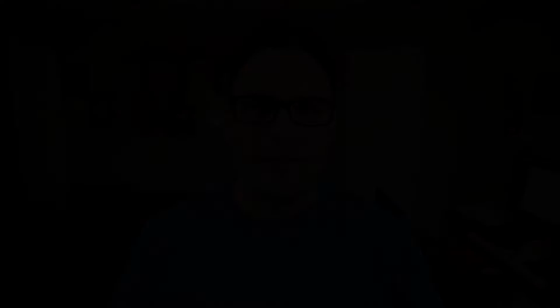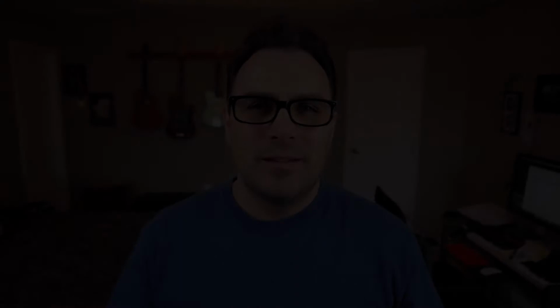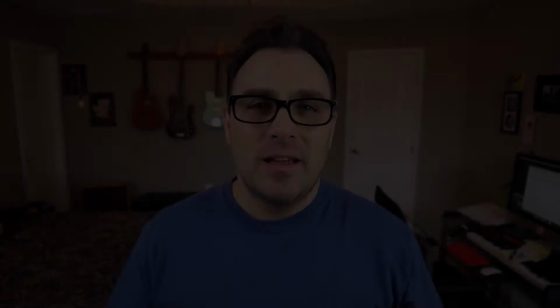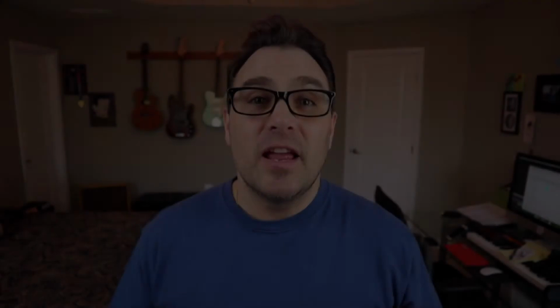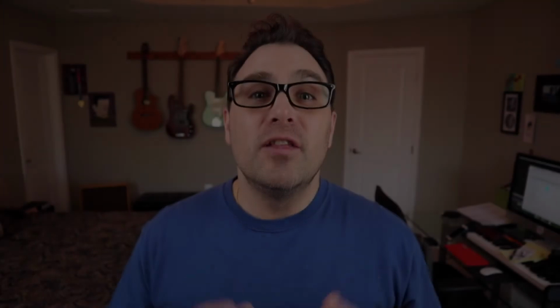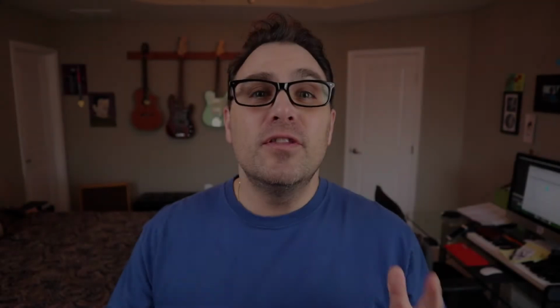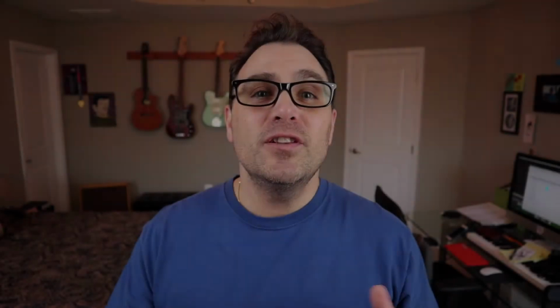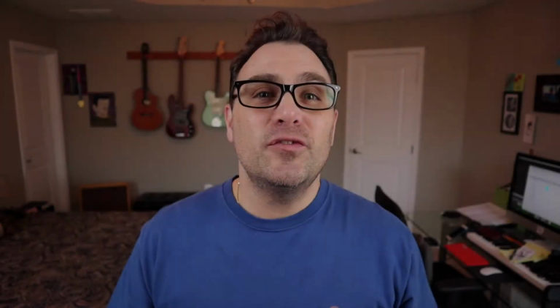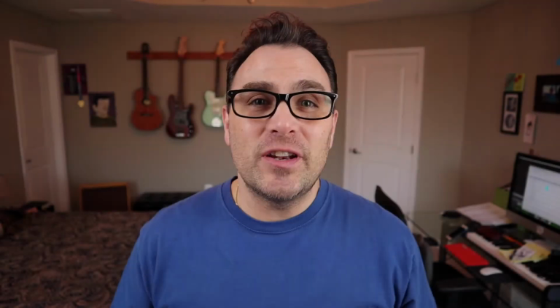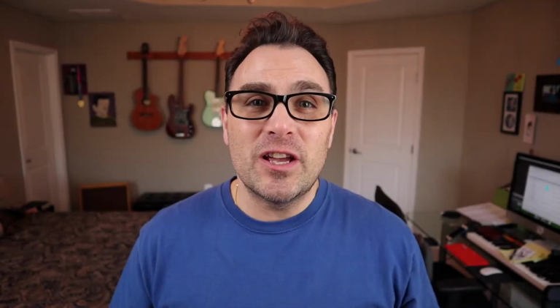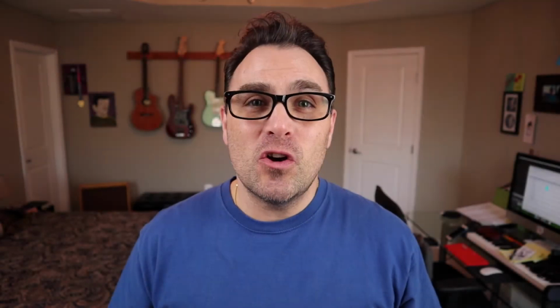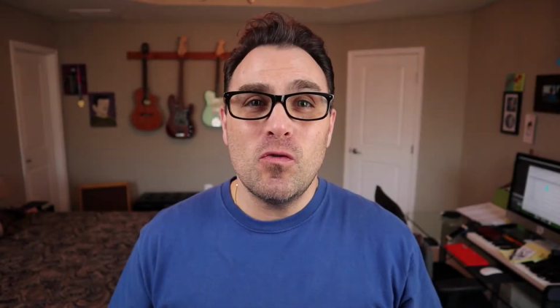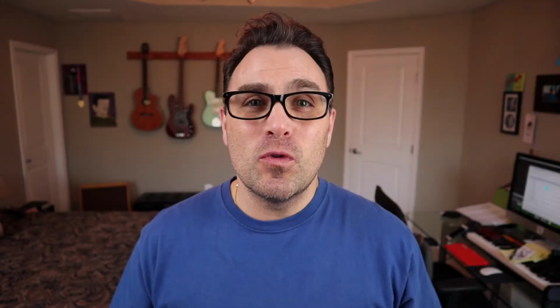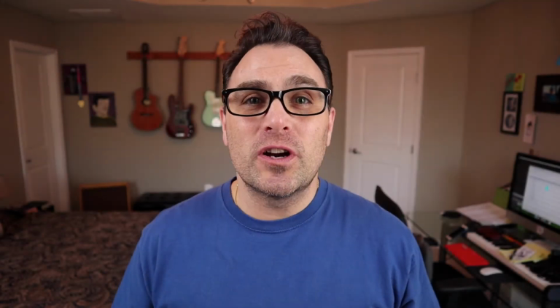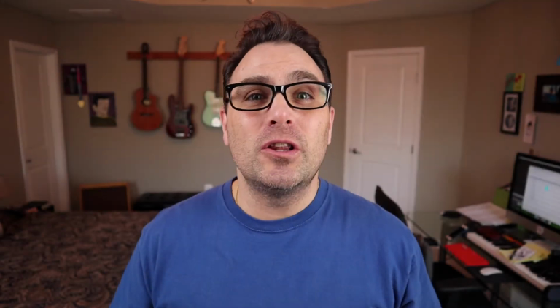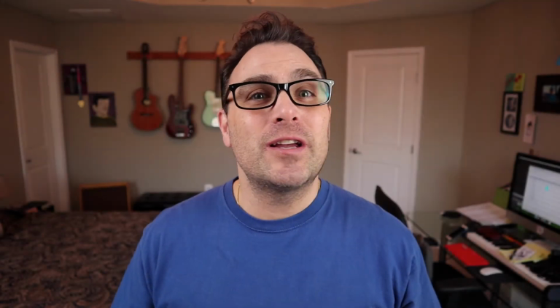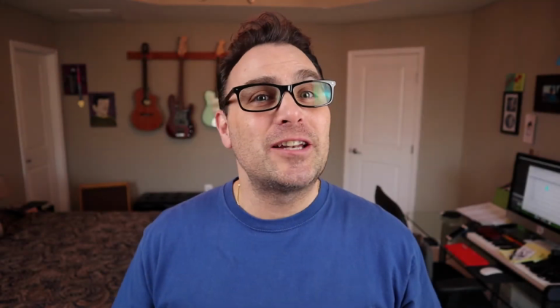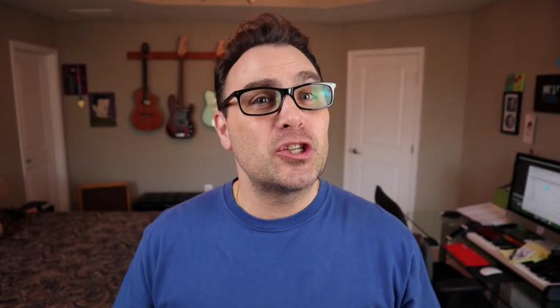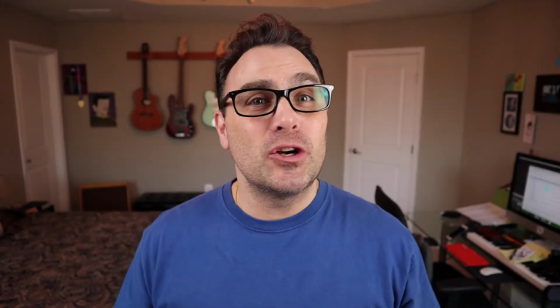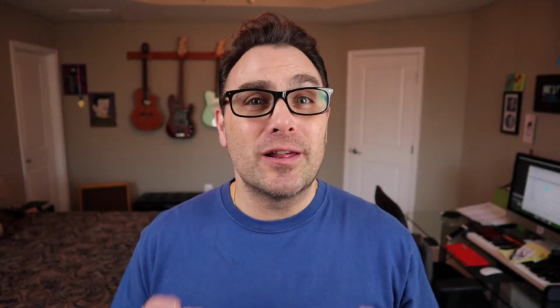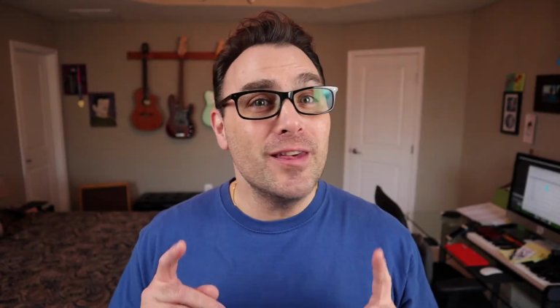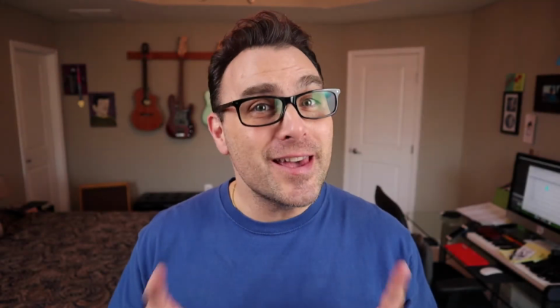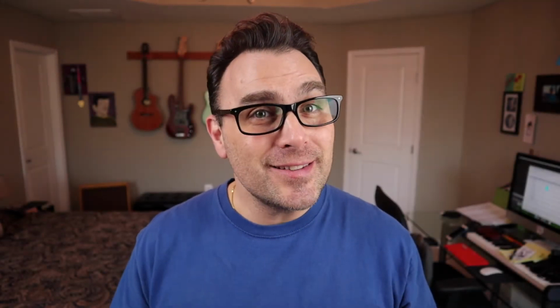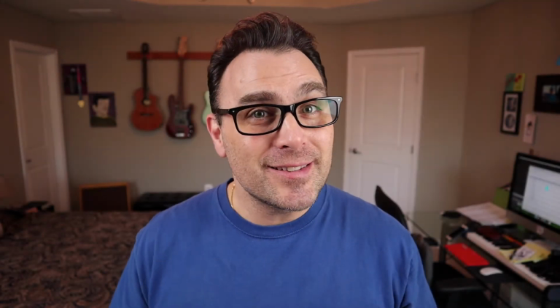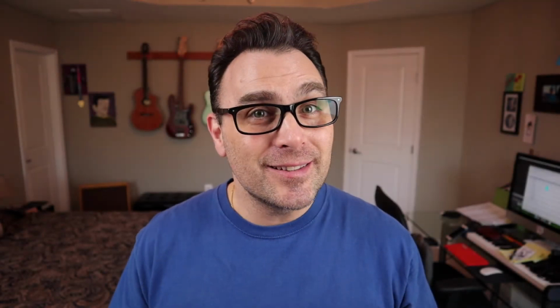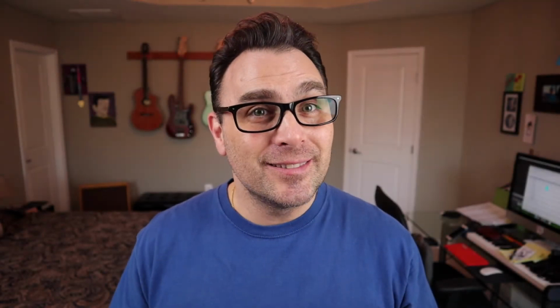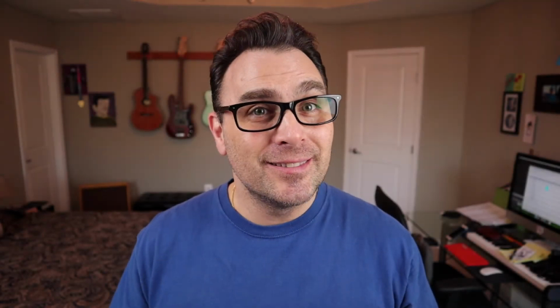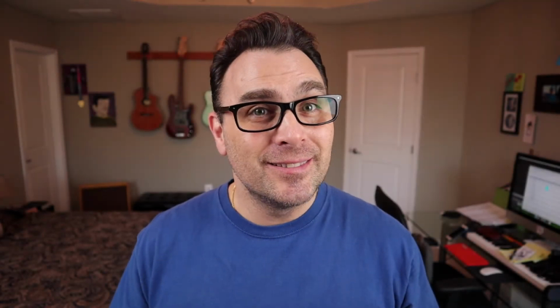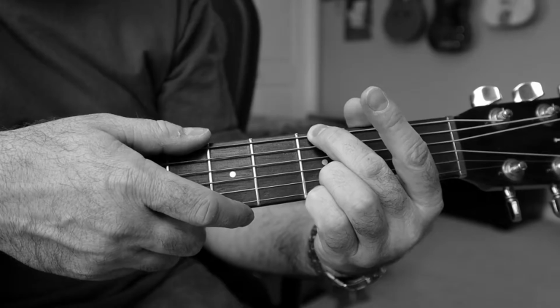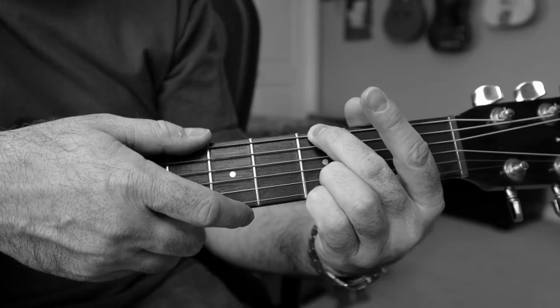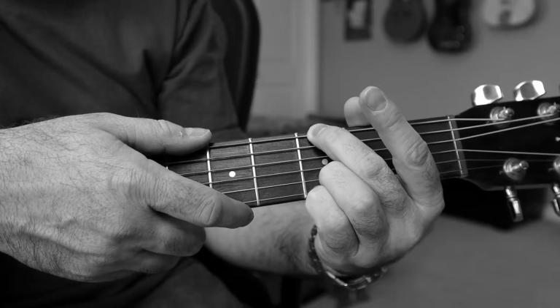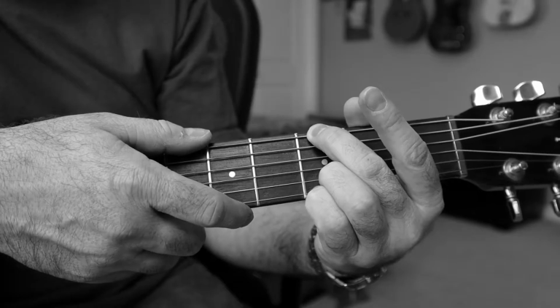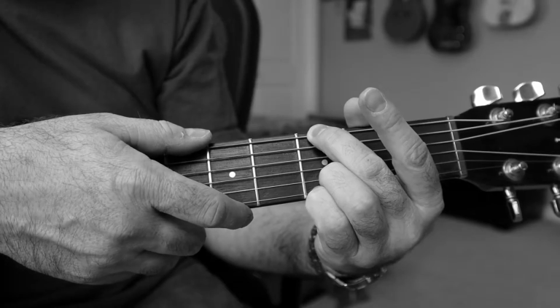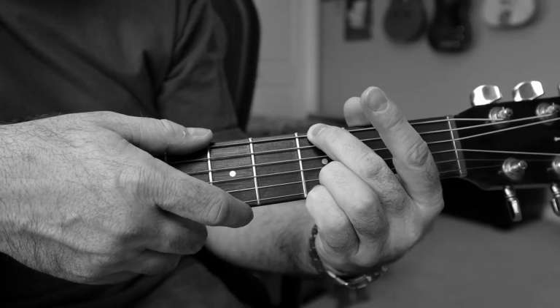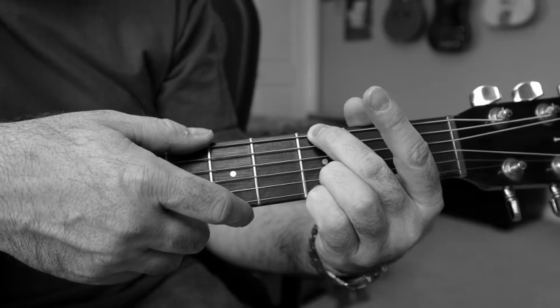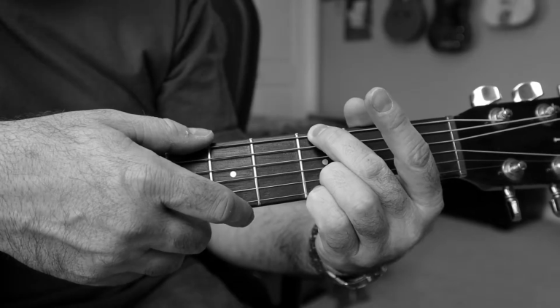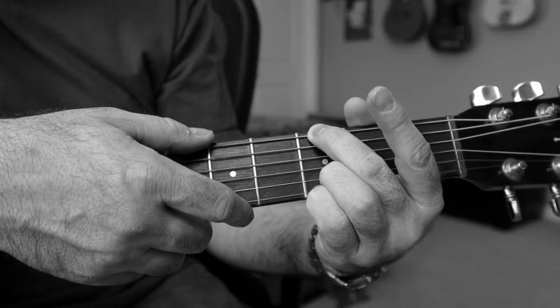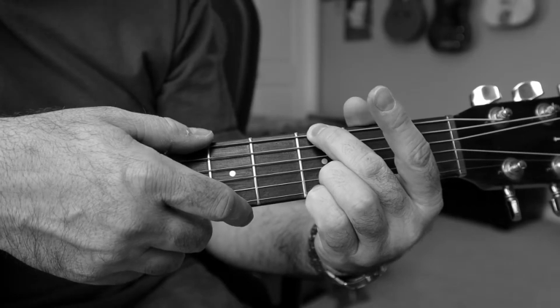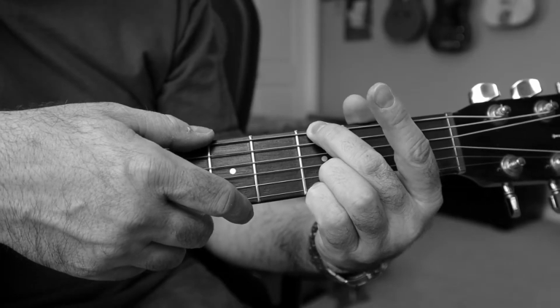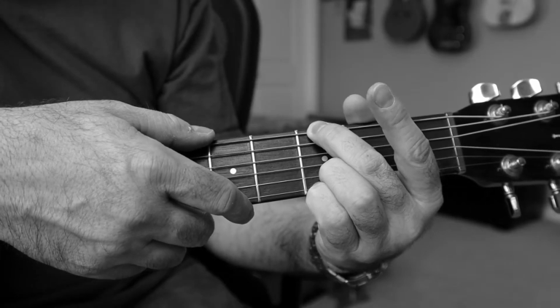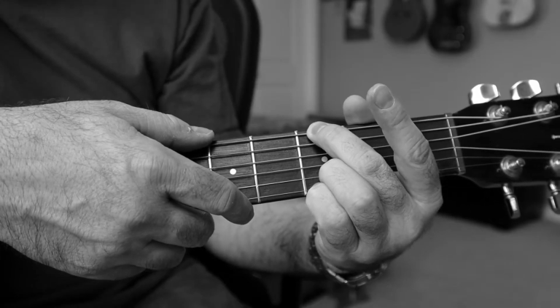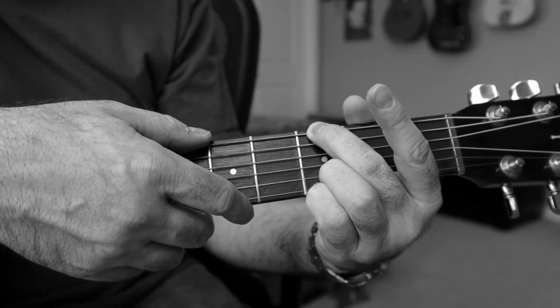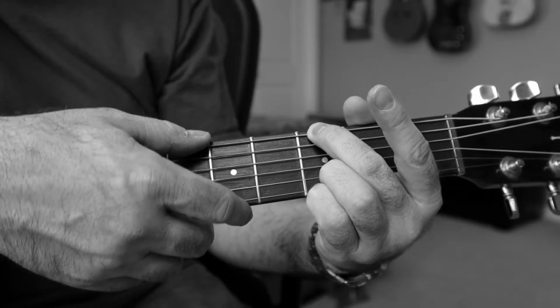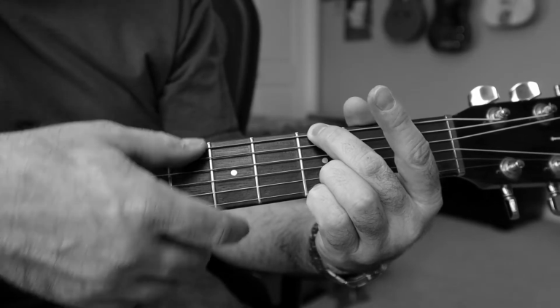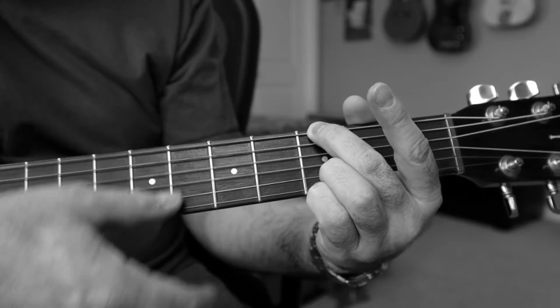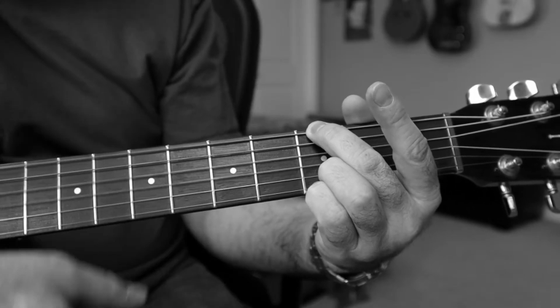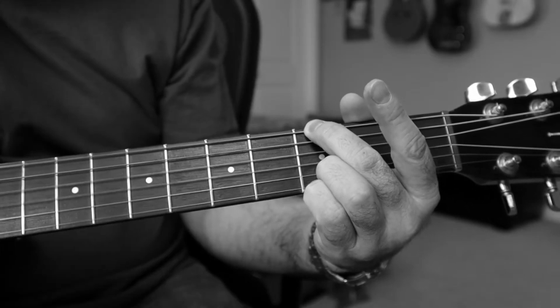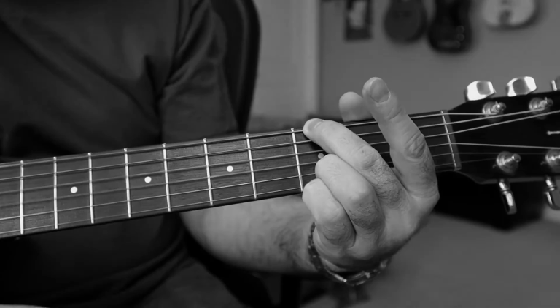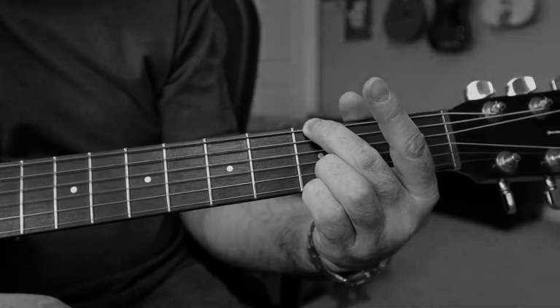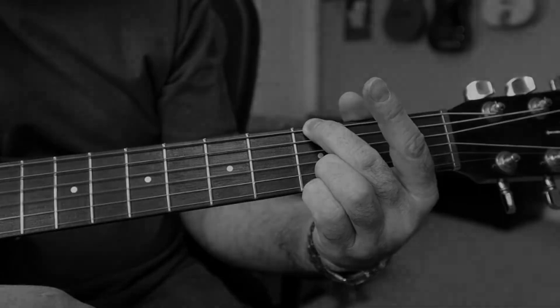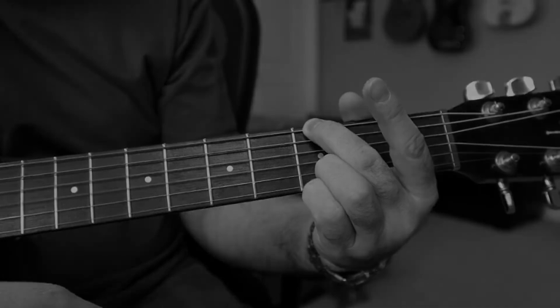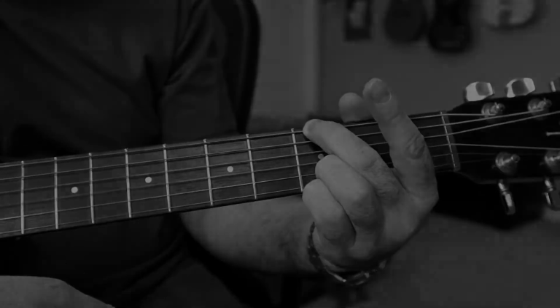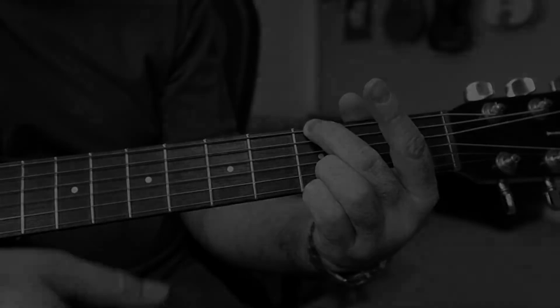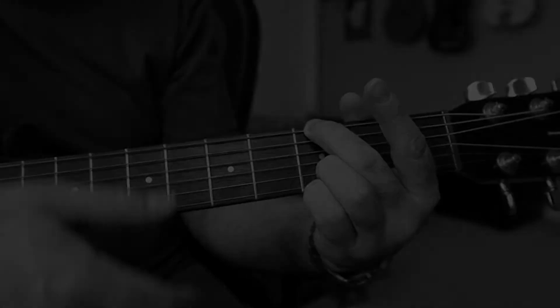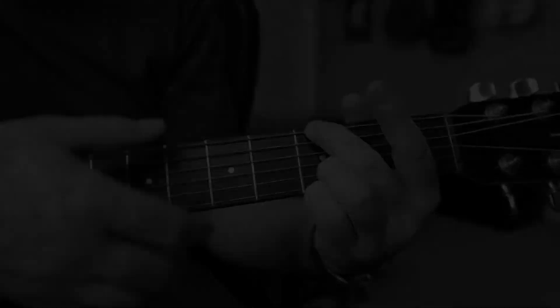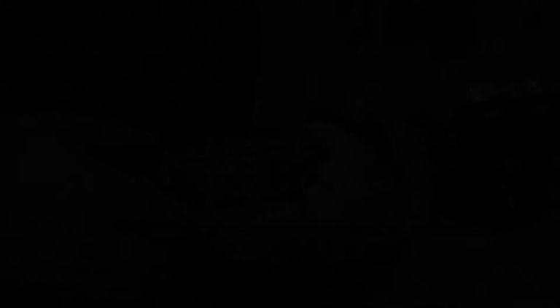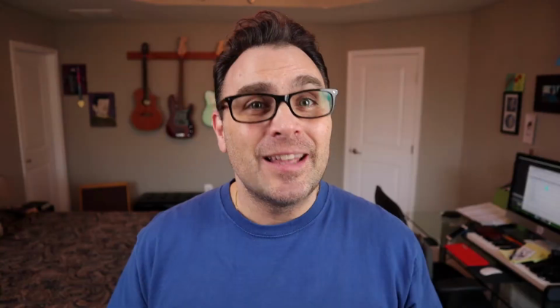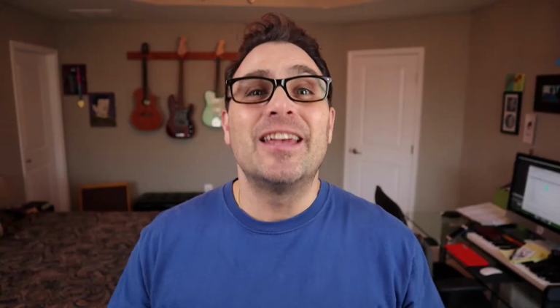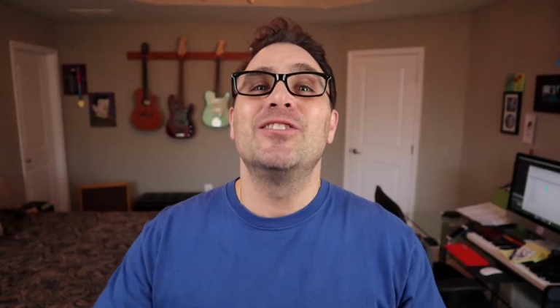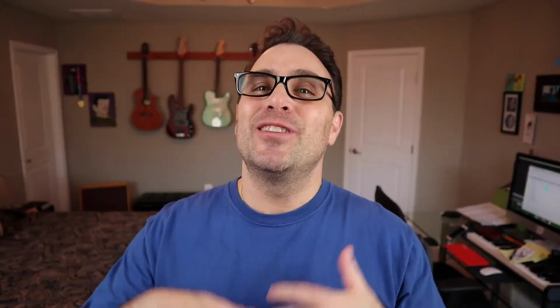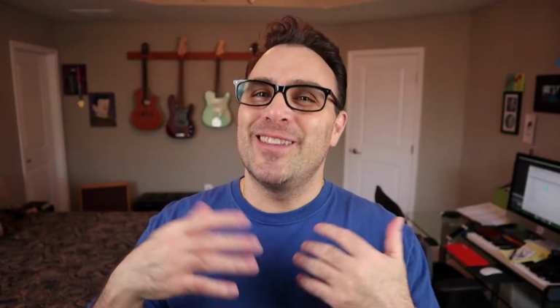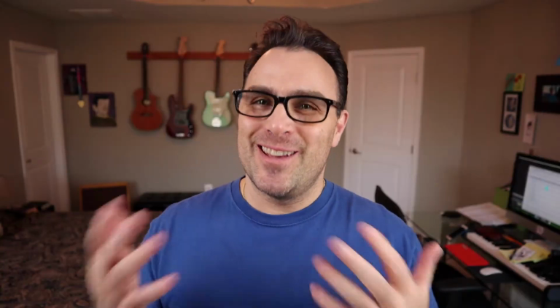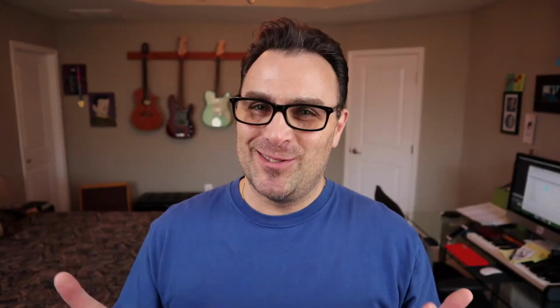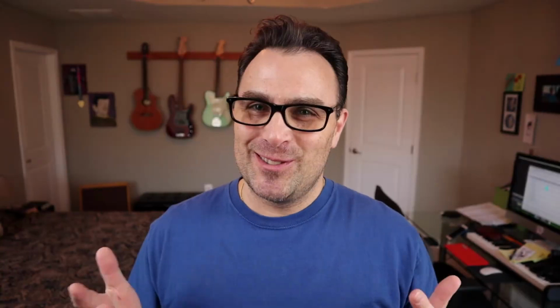In this video, we're going to look at turning this — and you can strum this all the way through — into this.